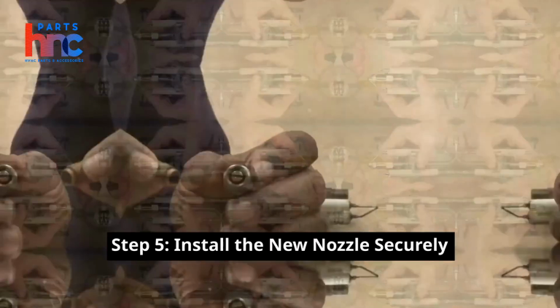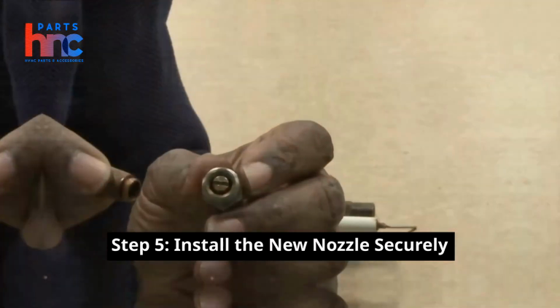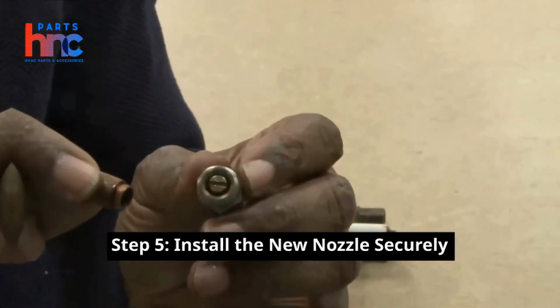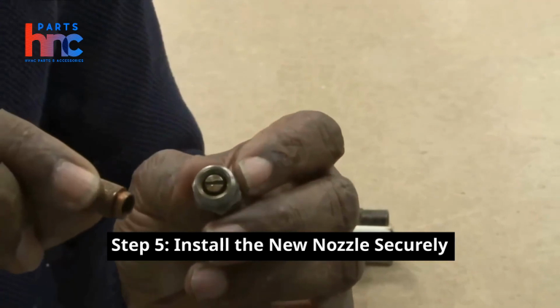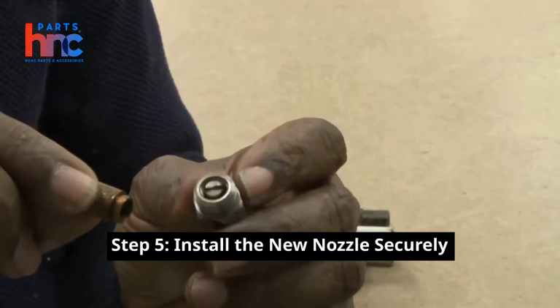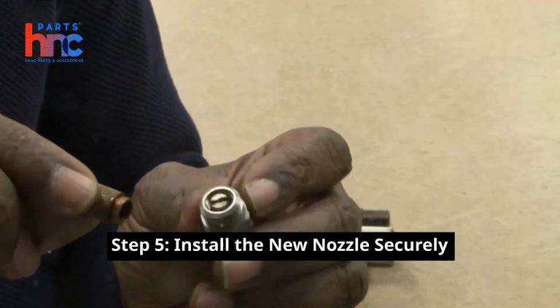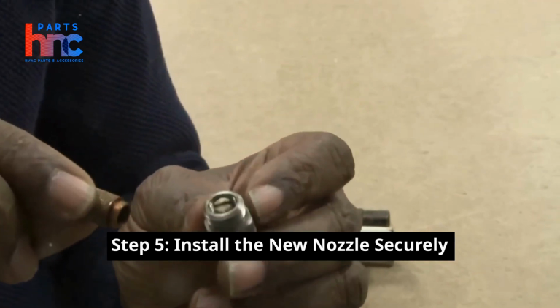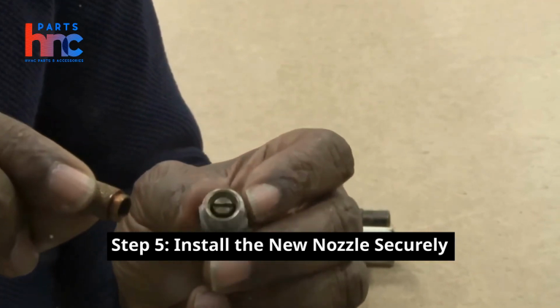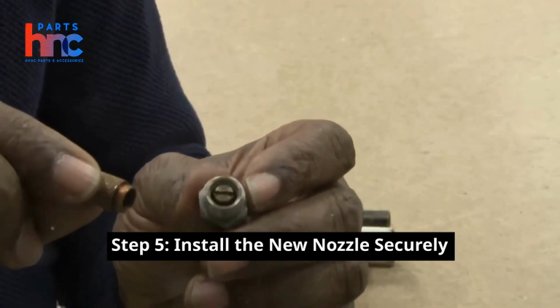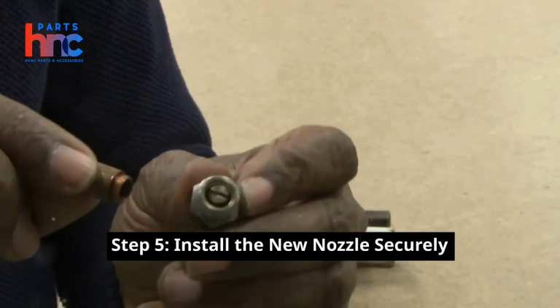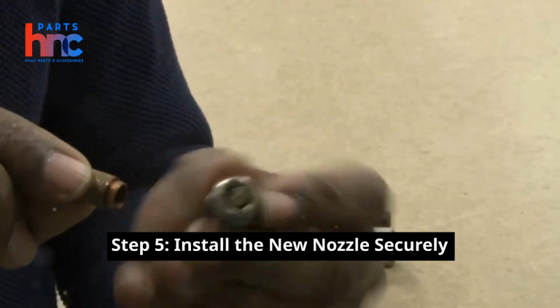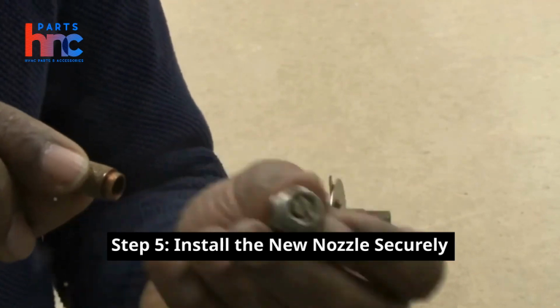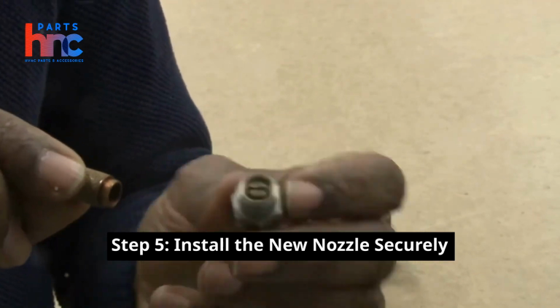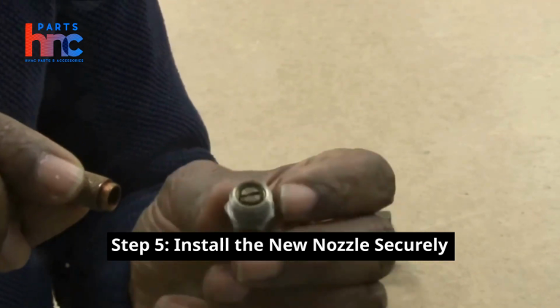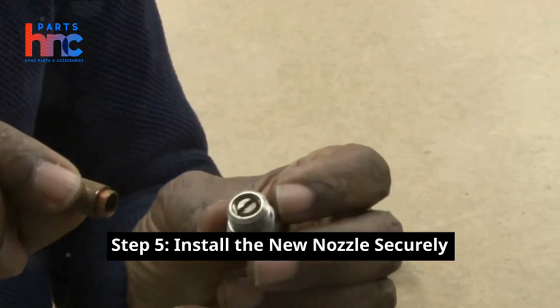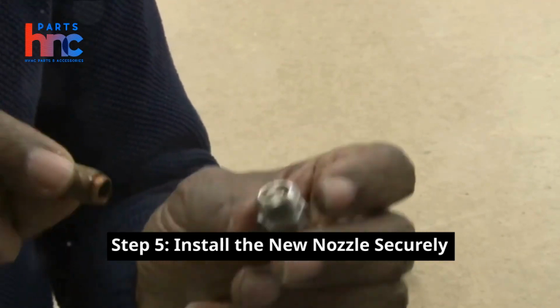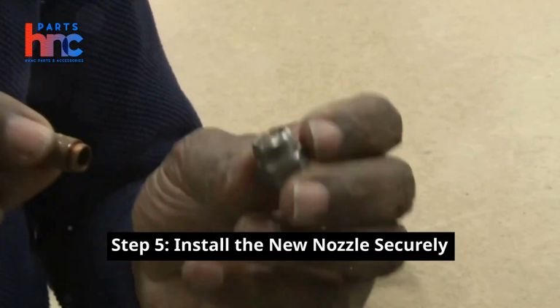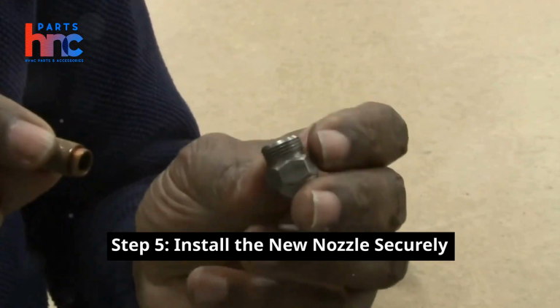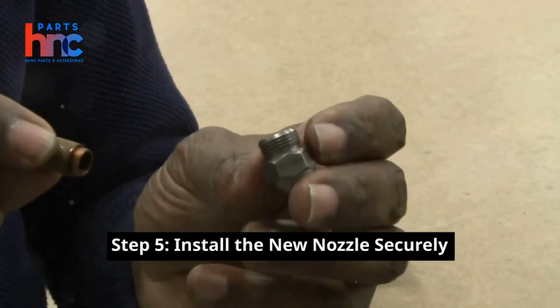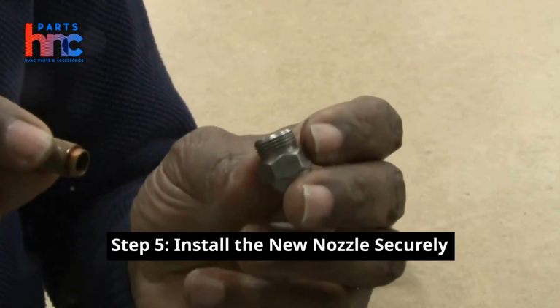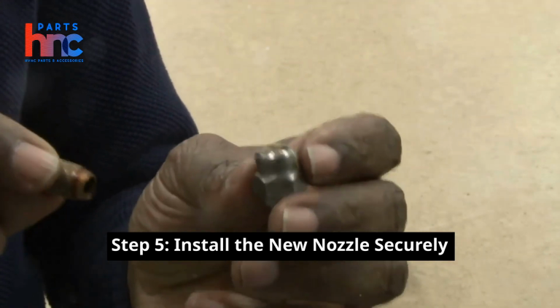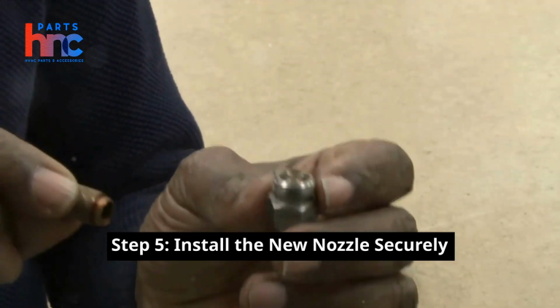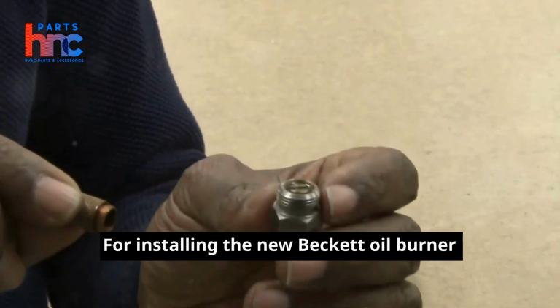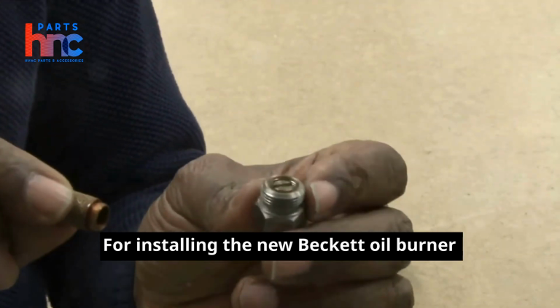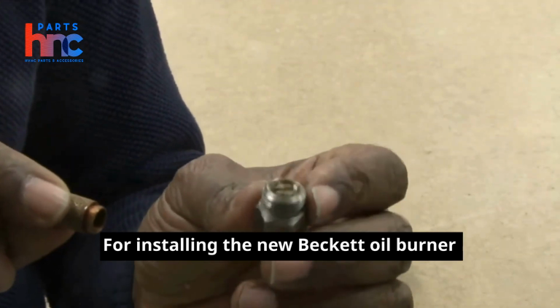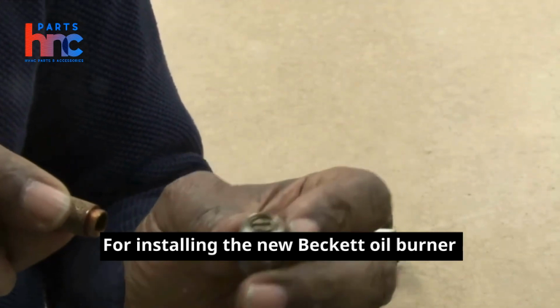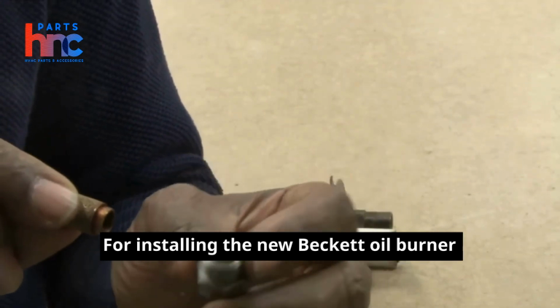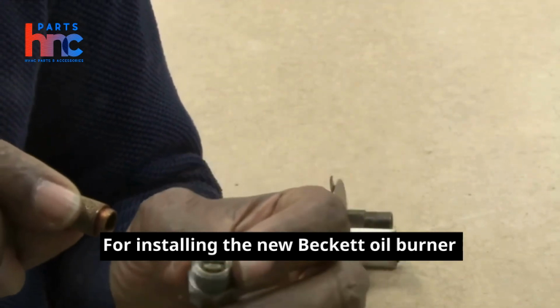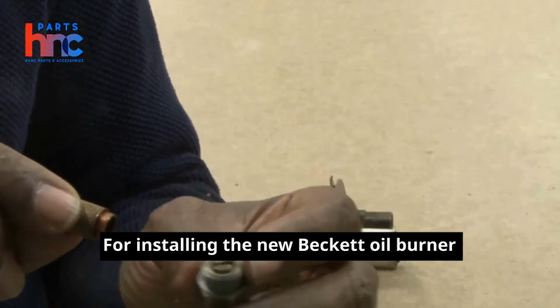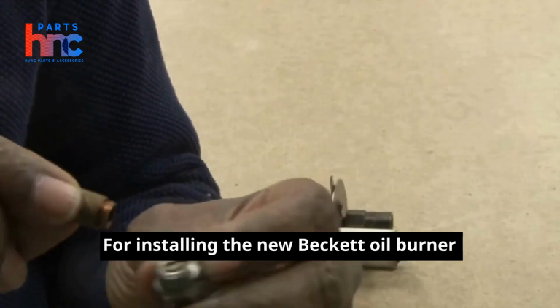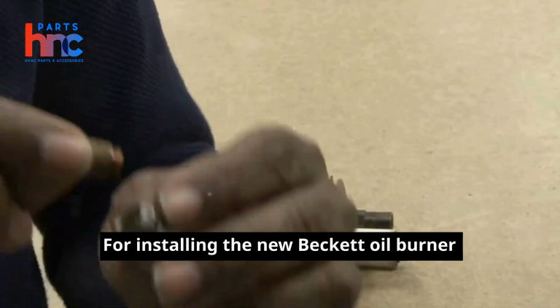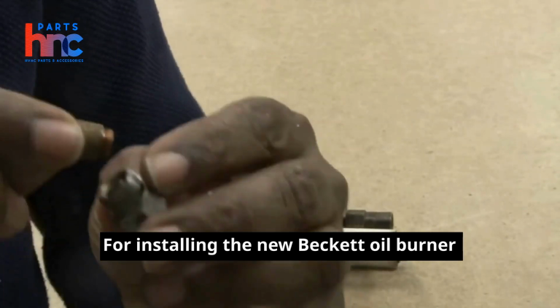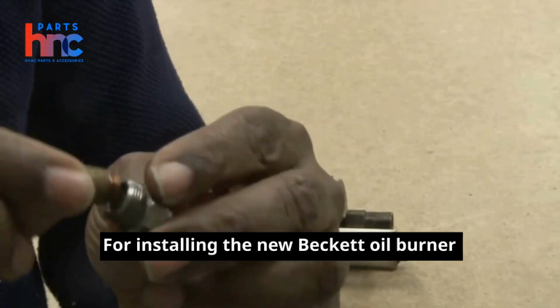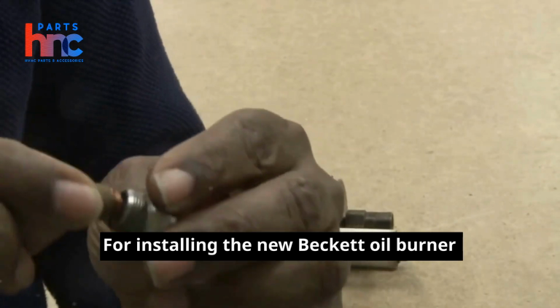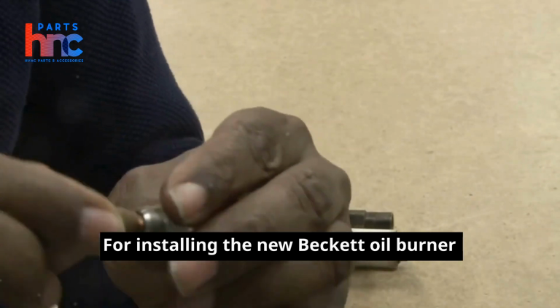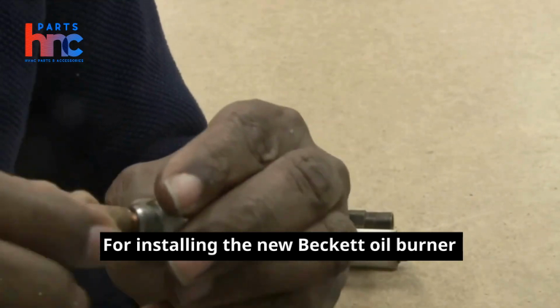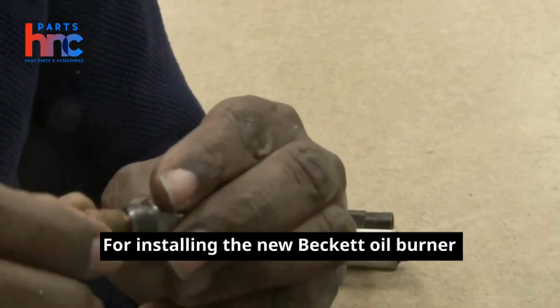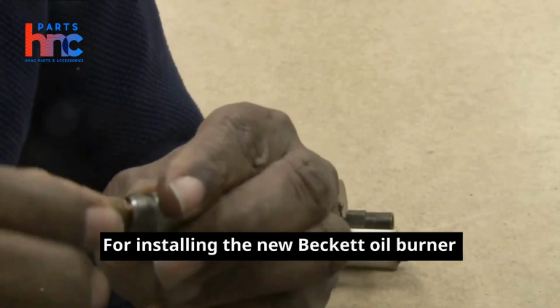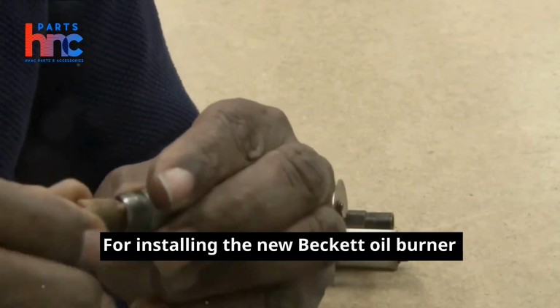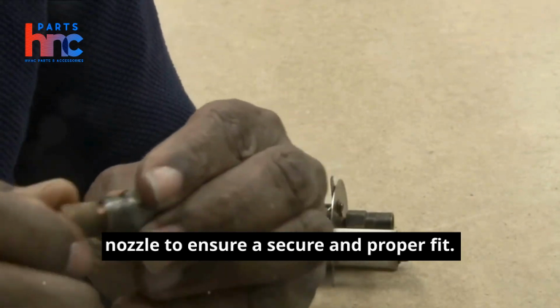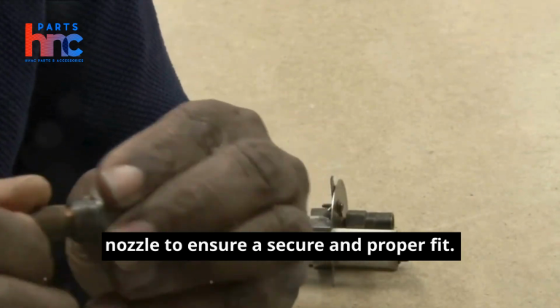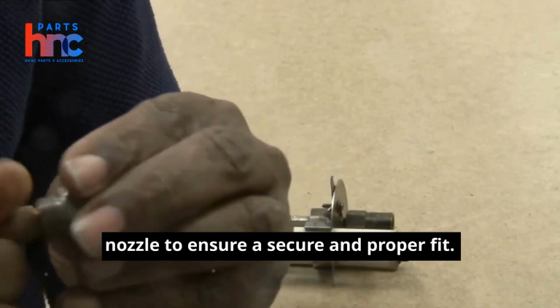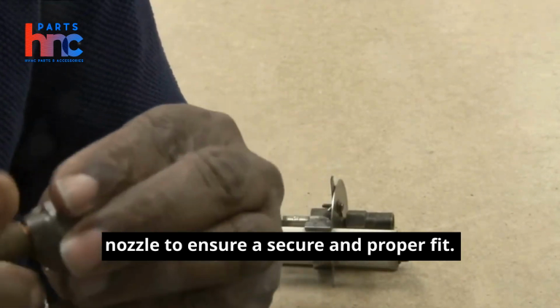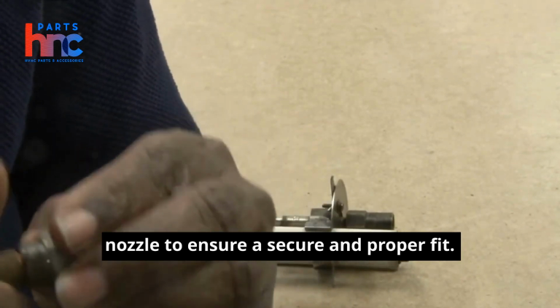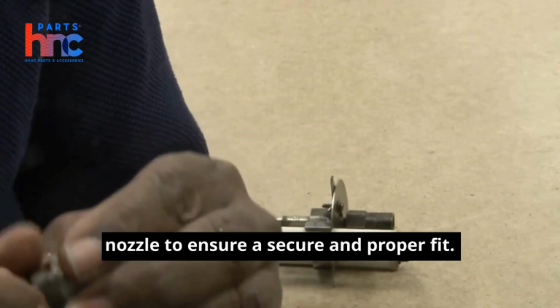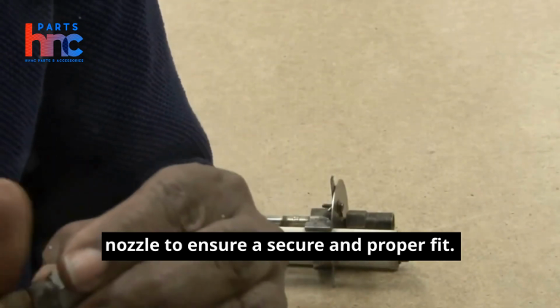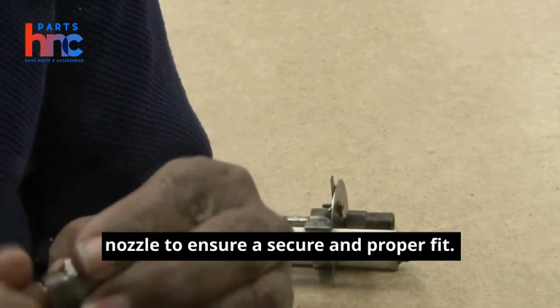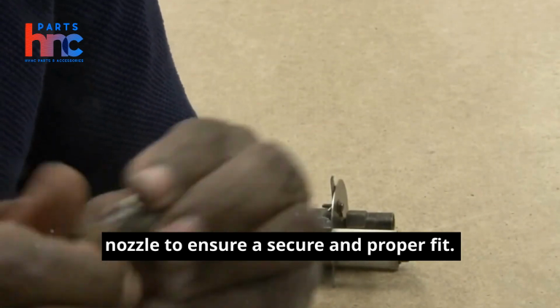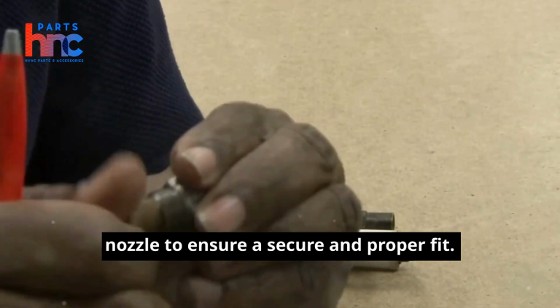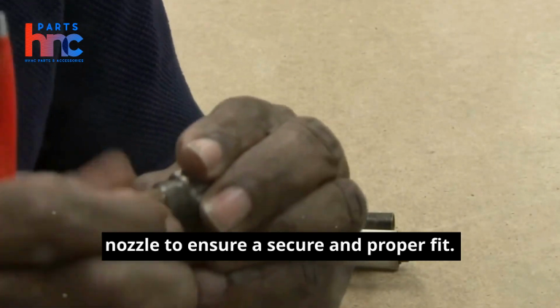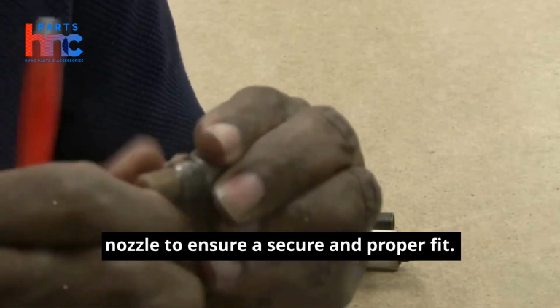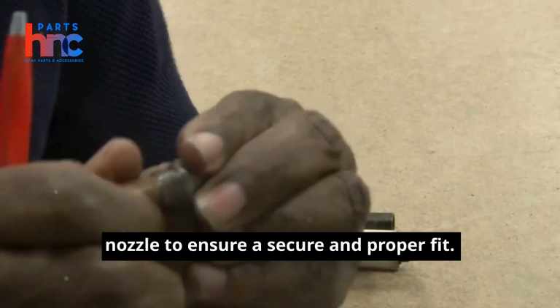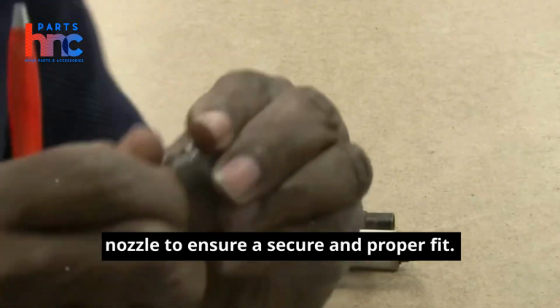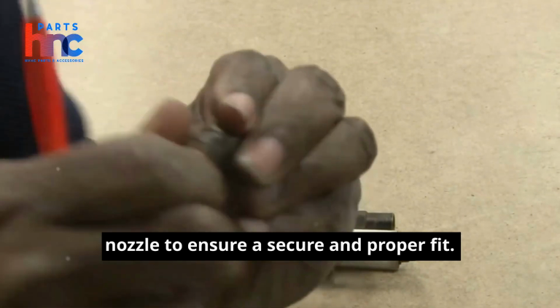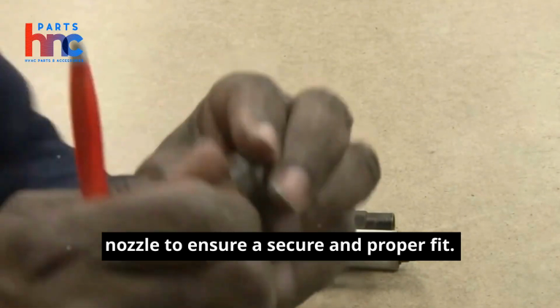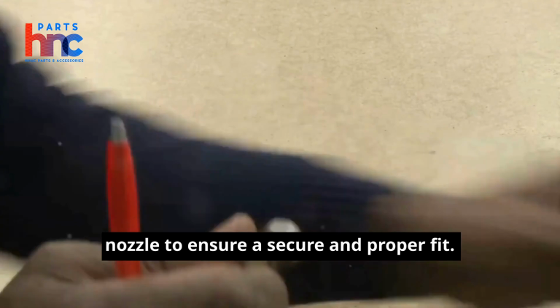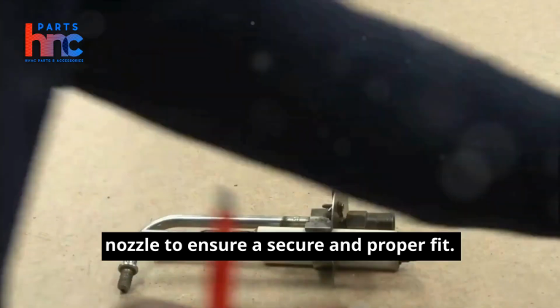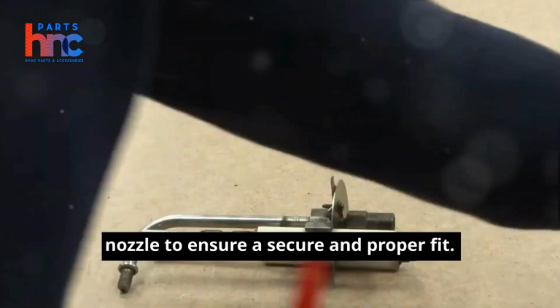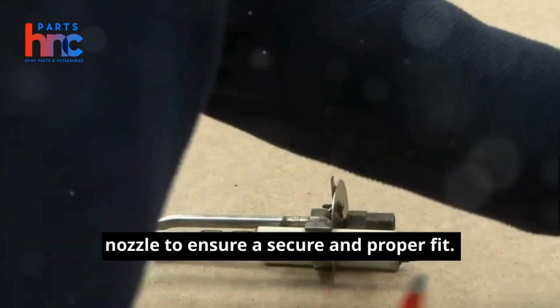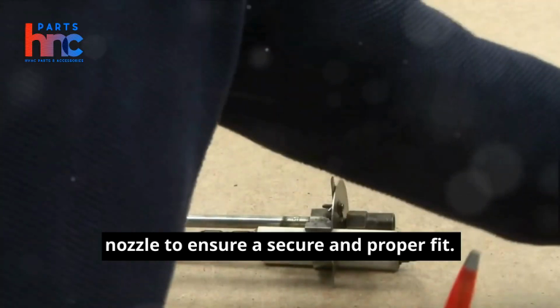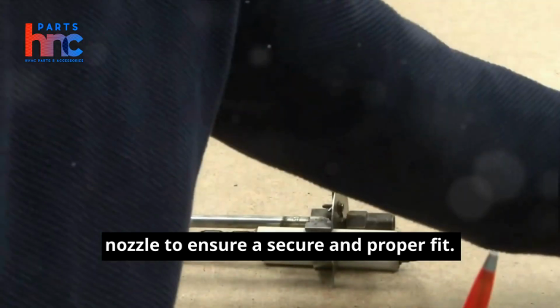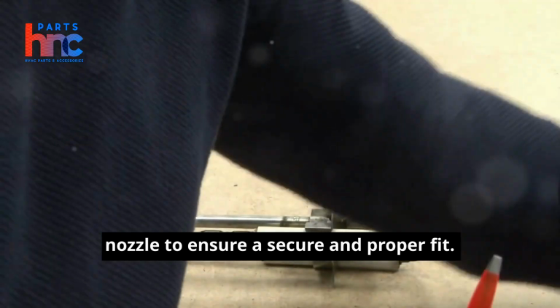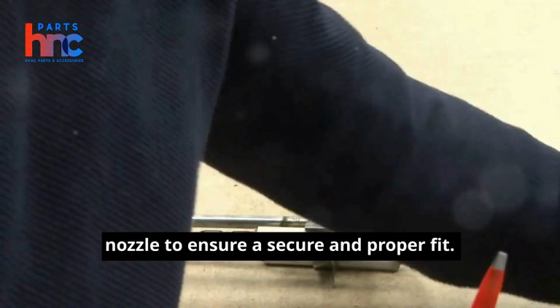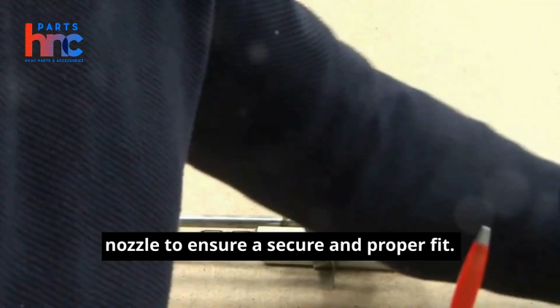Step 5: Install the new nozzle securely. Install the new Beckett oil burner nozzle to ensure a secure and proper fit.